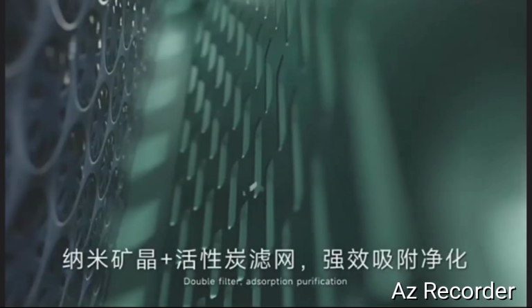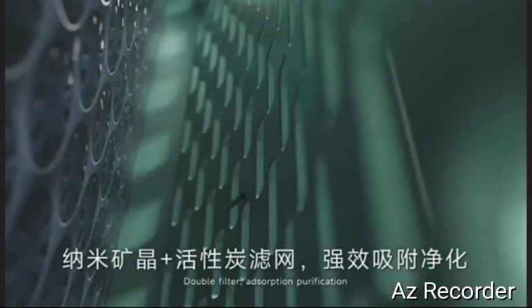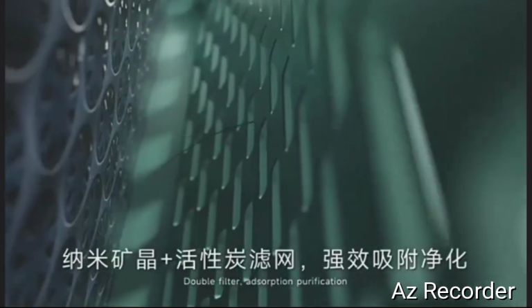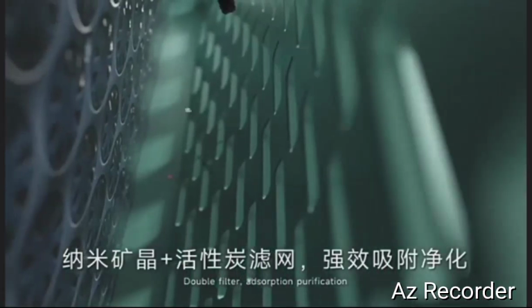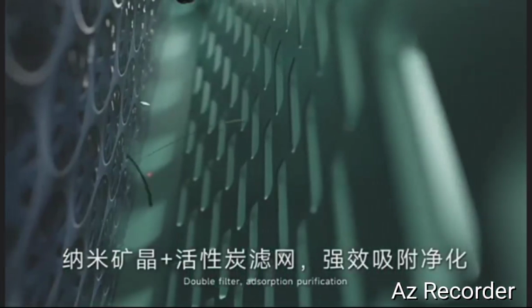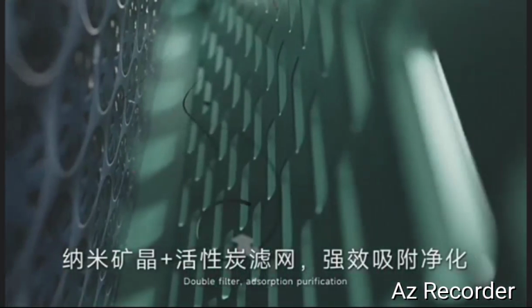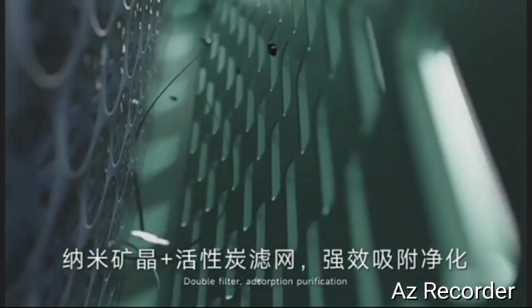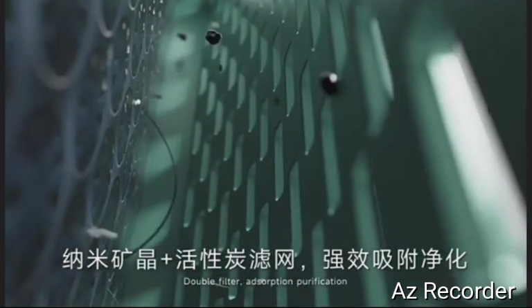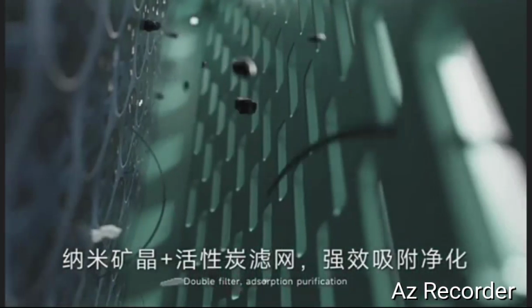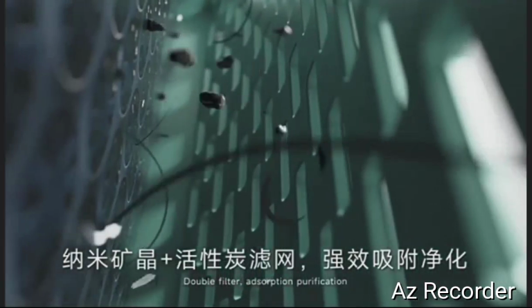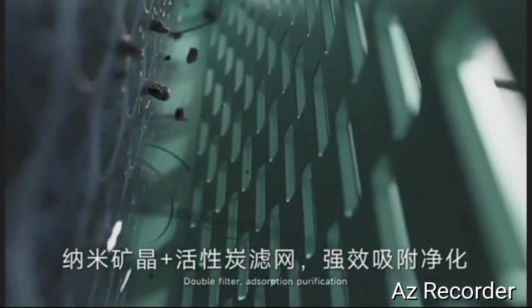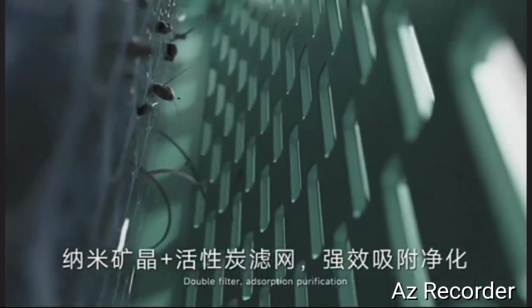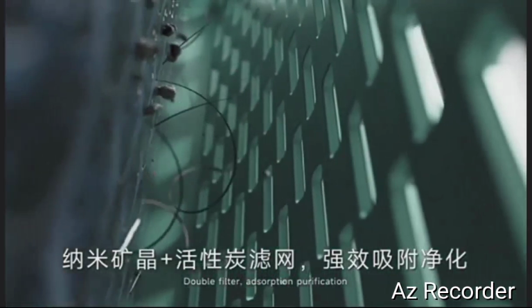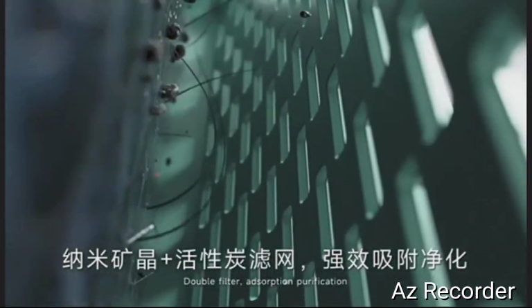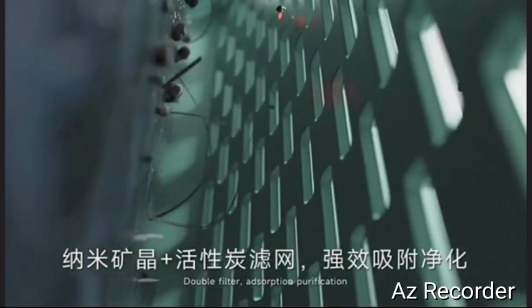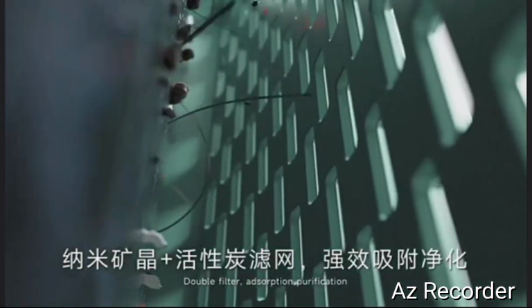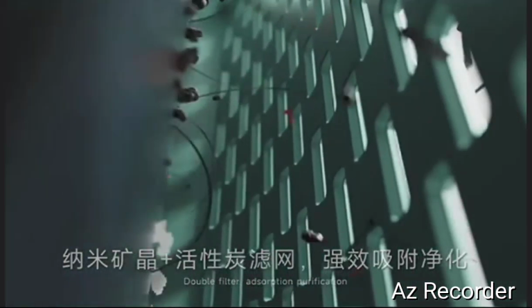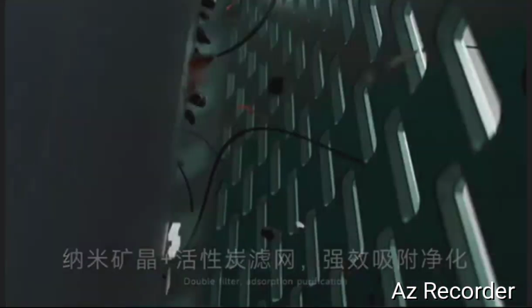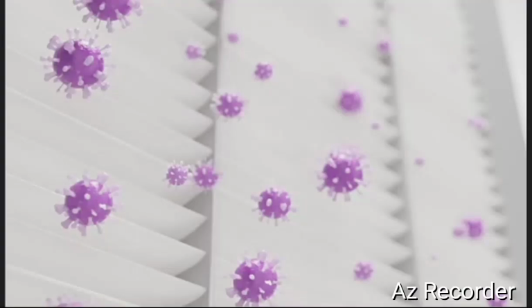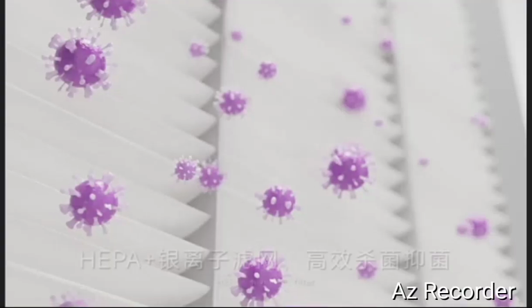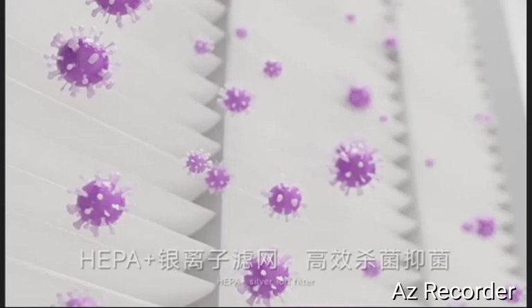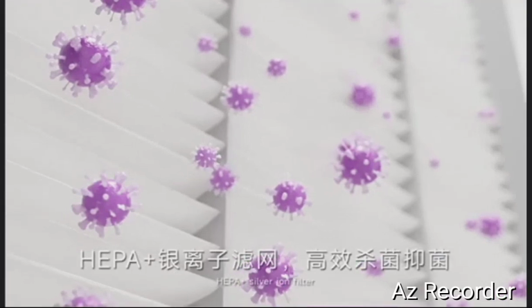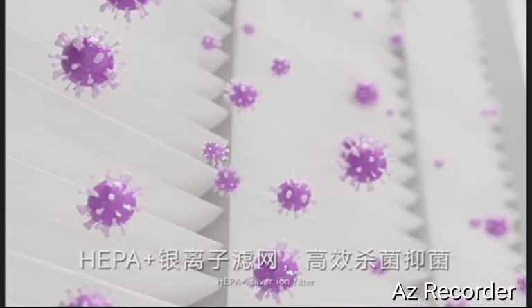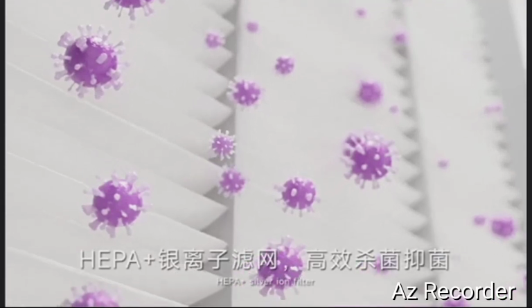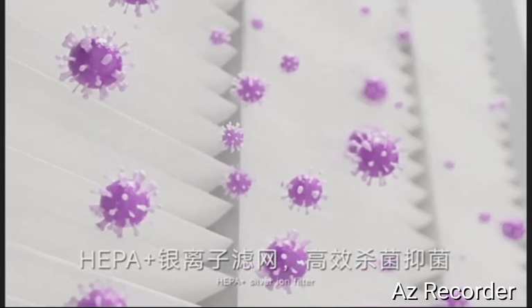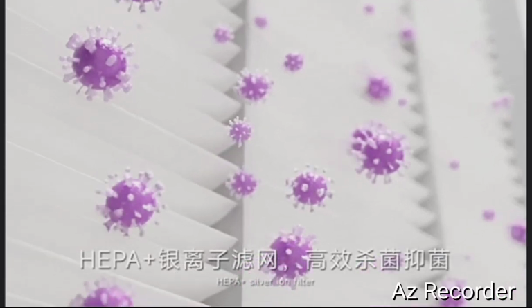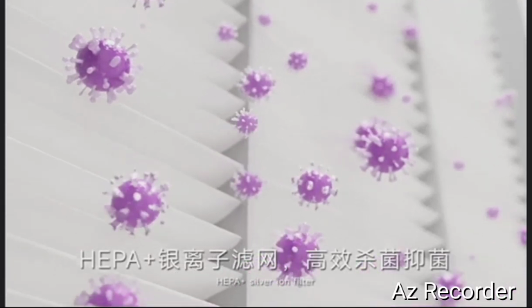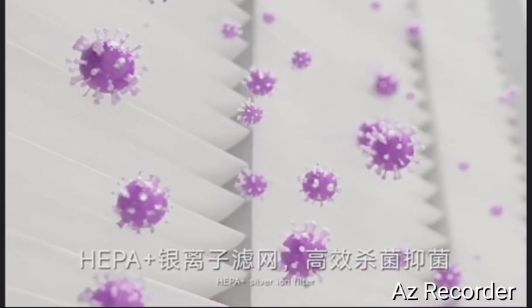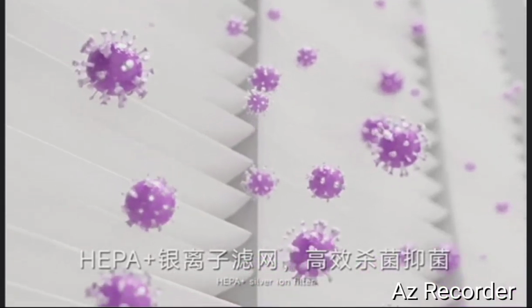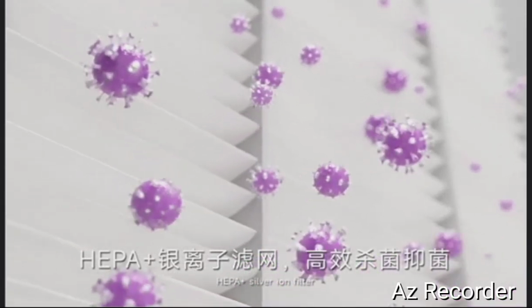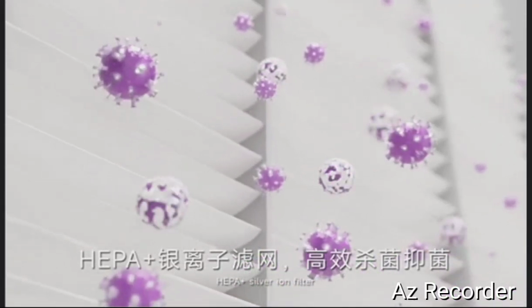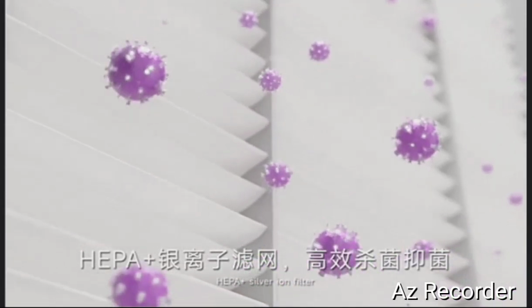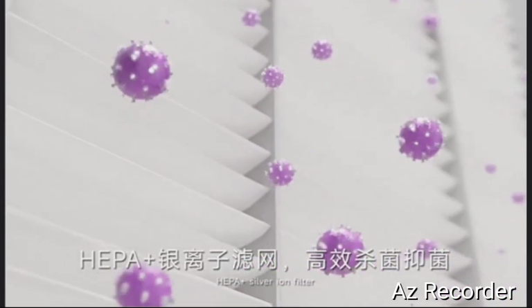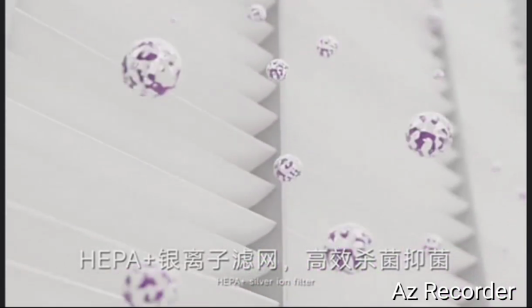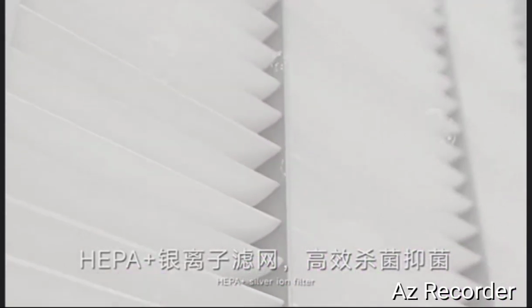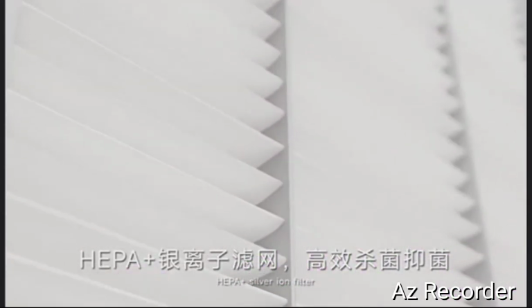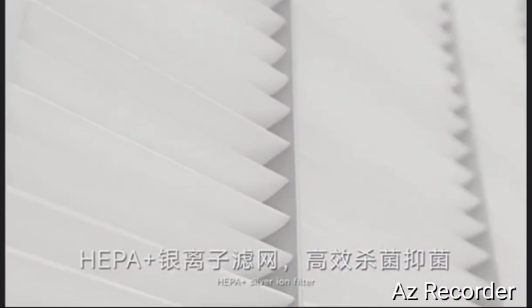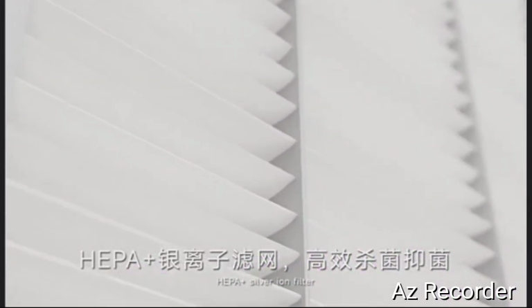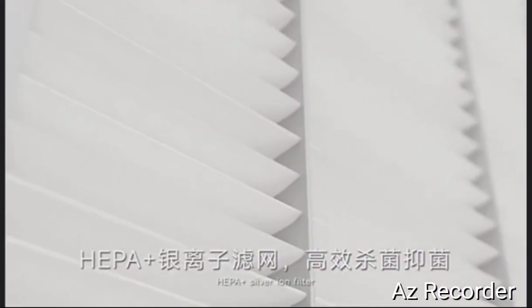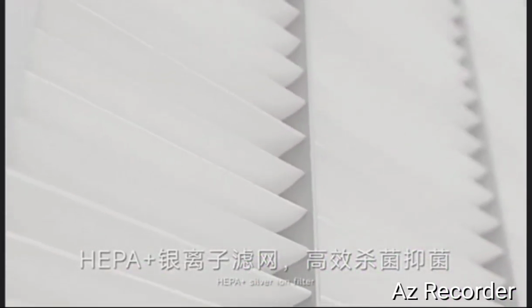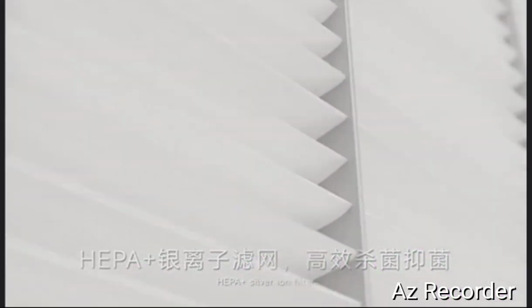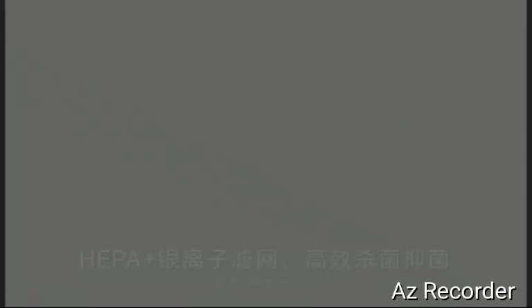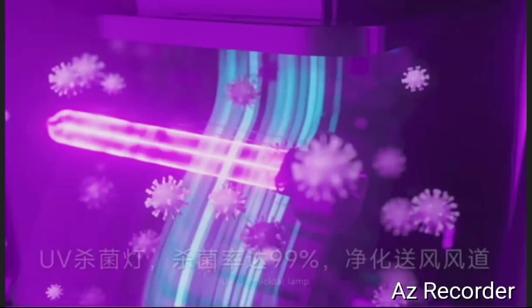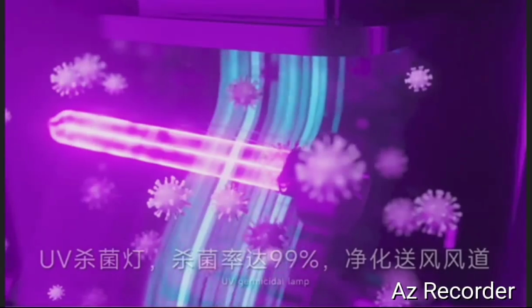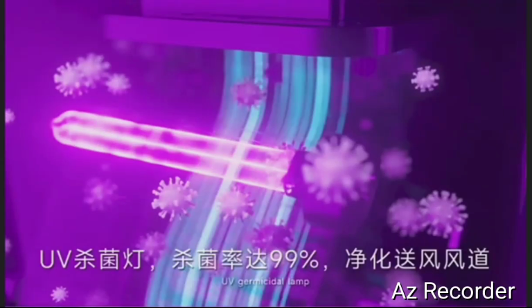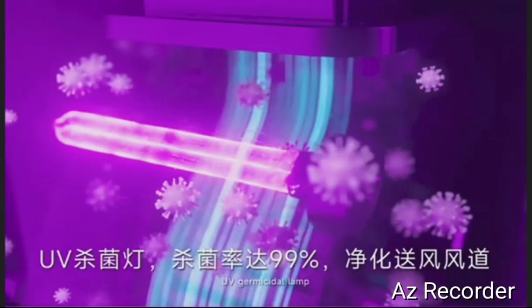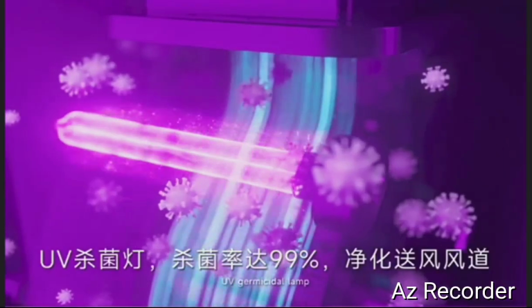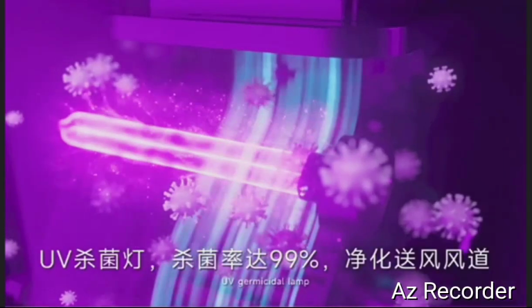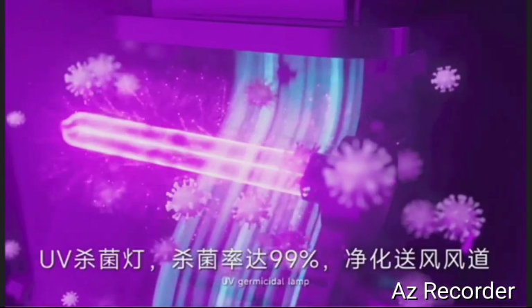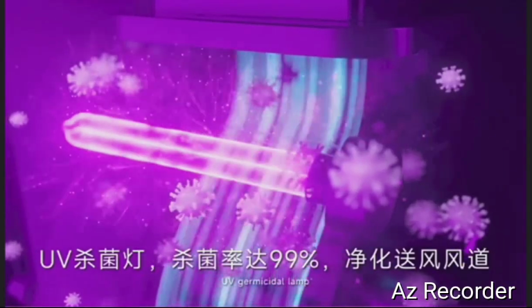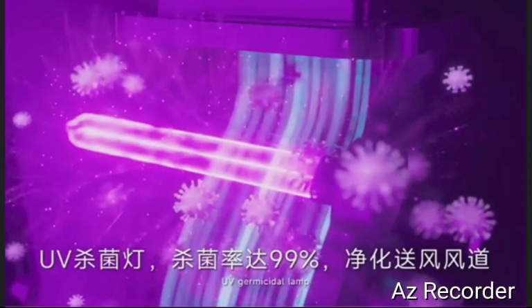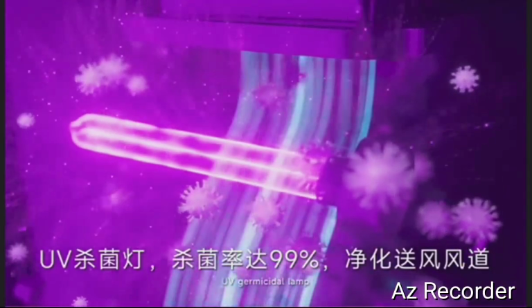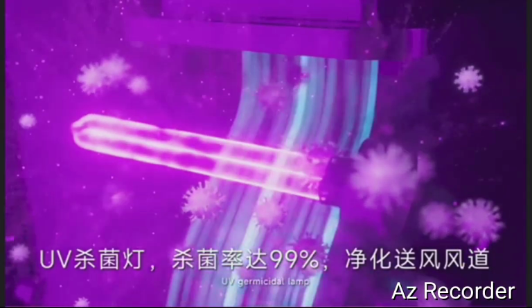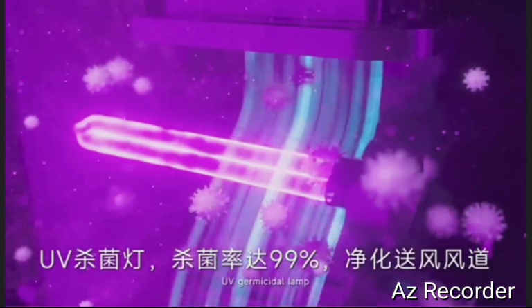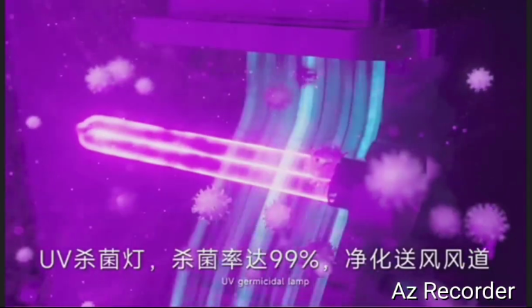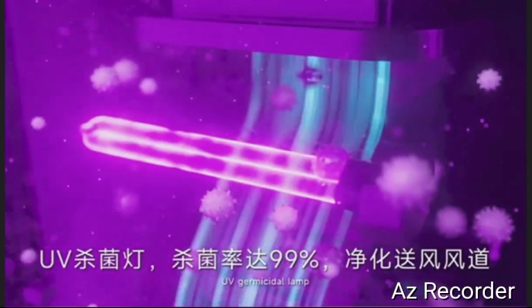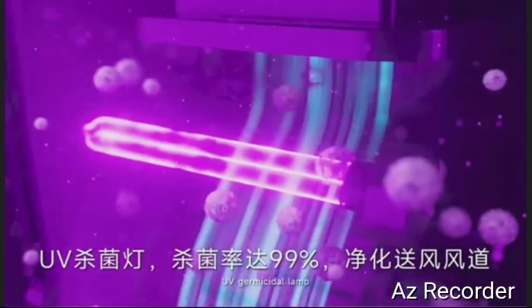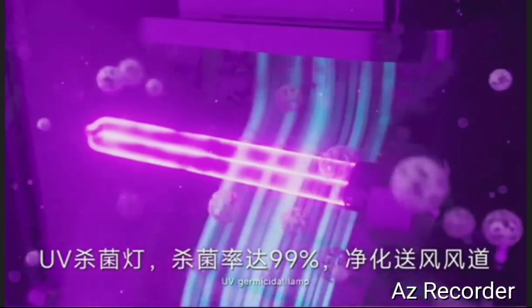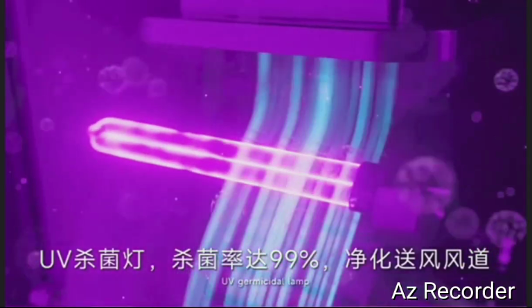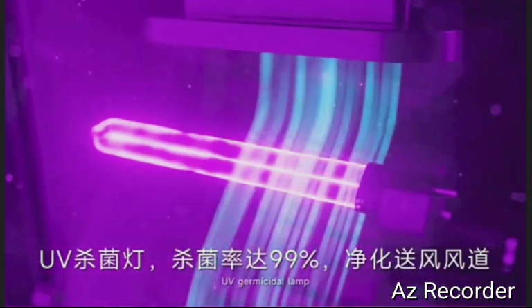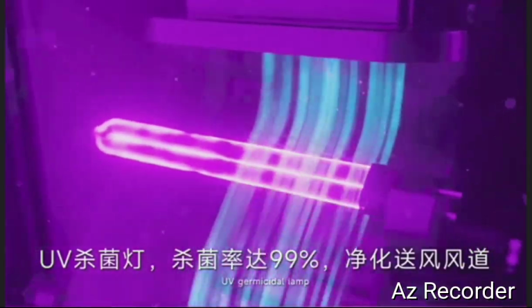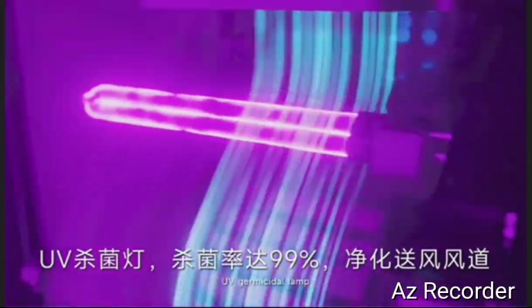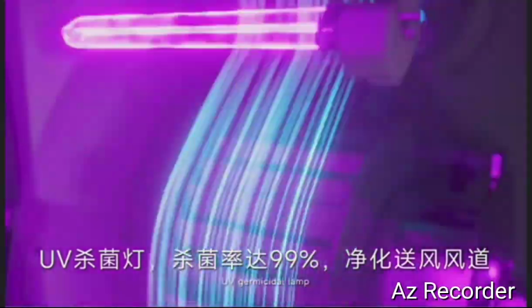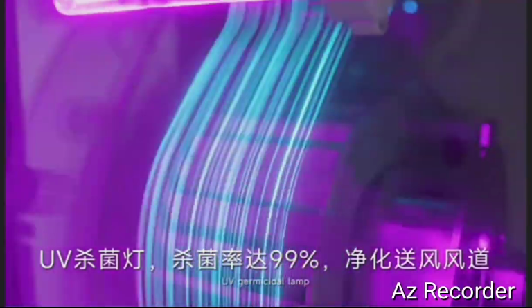Double filter absorption purification — HEPA plus silver iron filter and UV germicidal lamp.